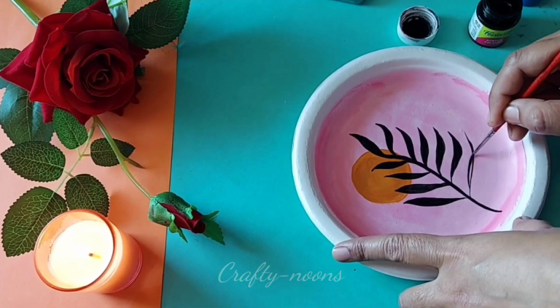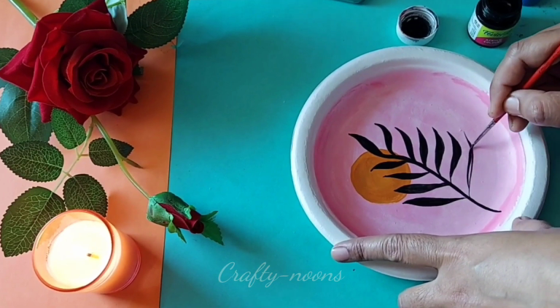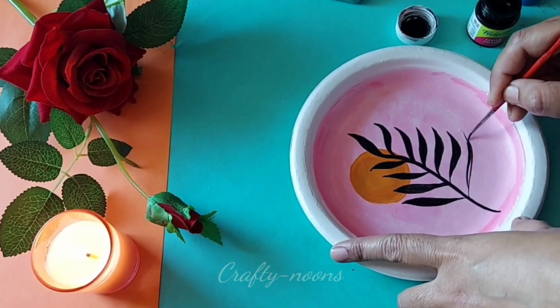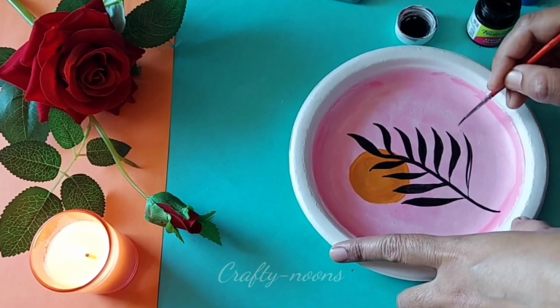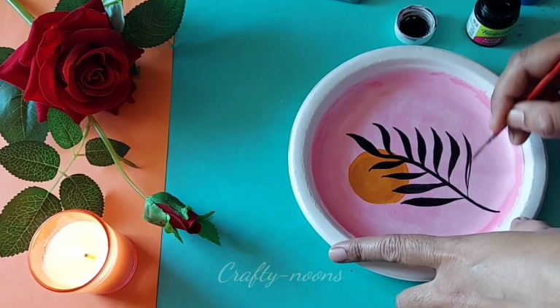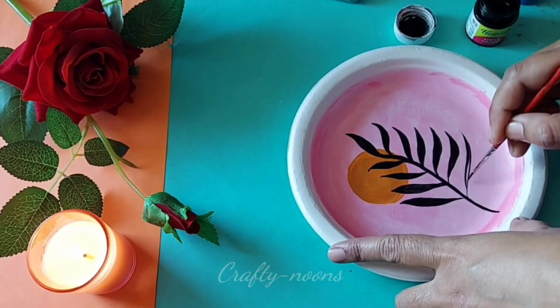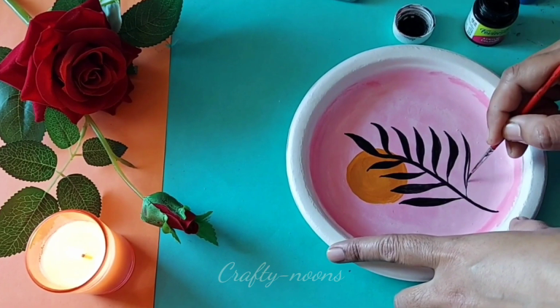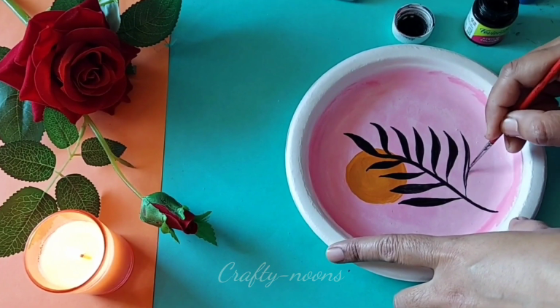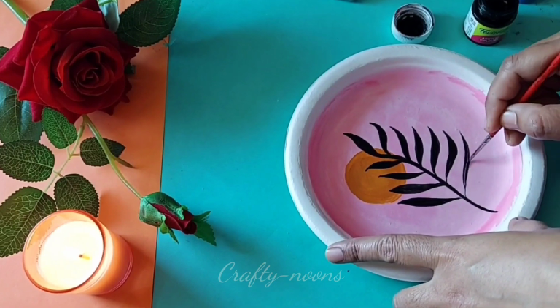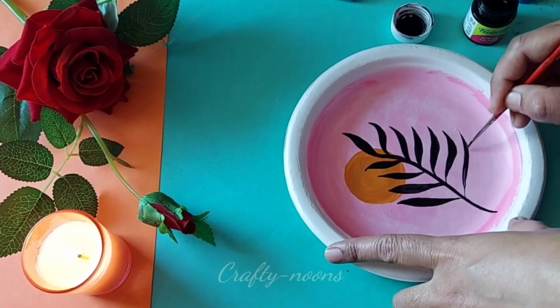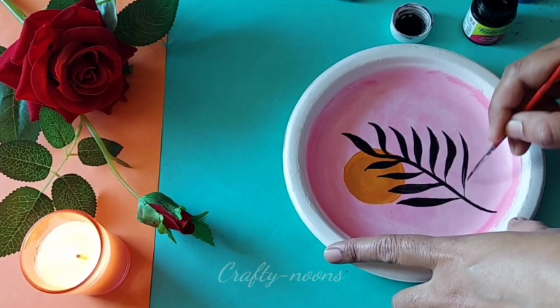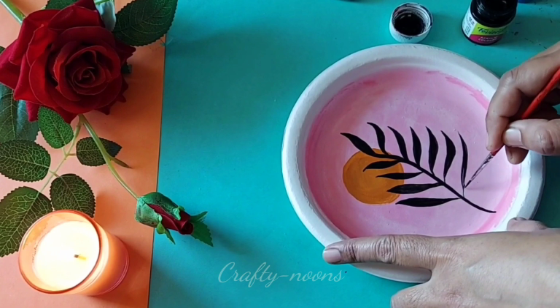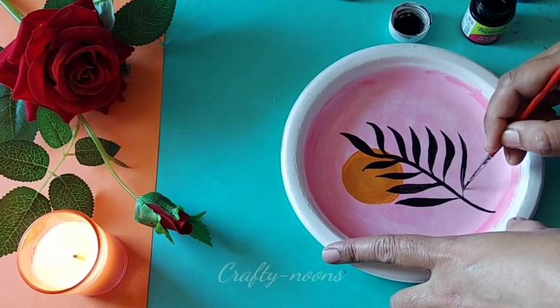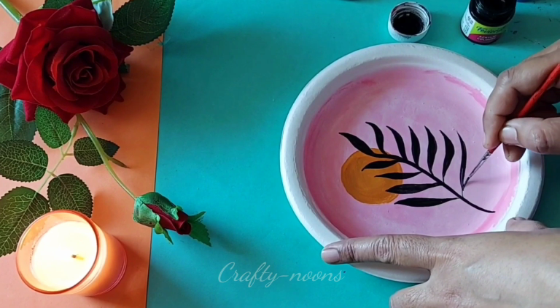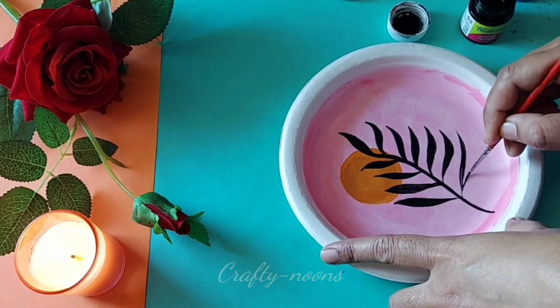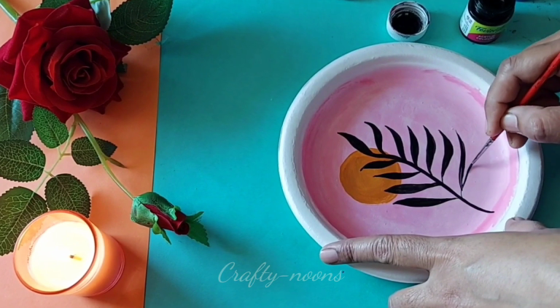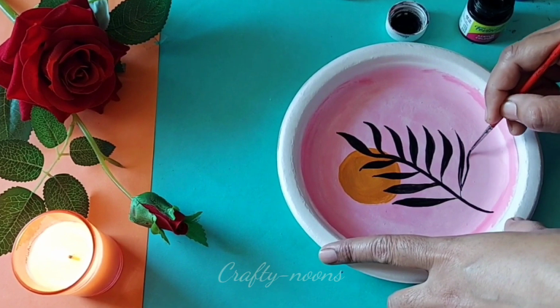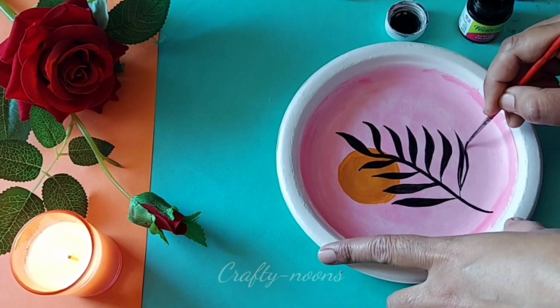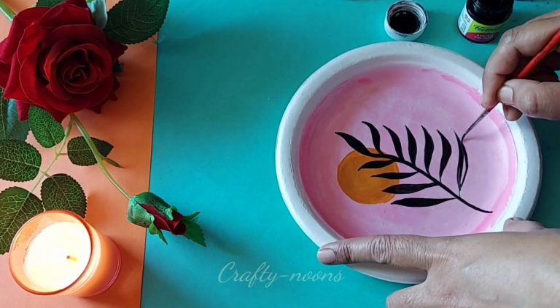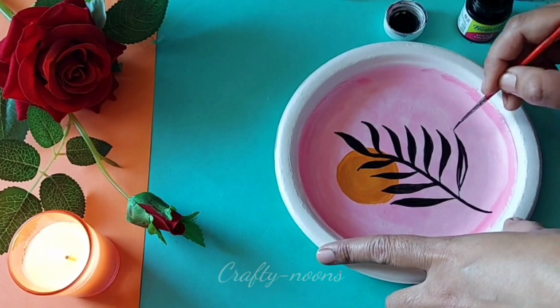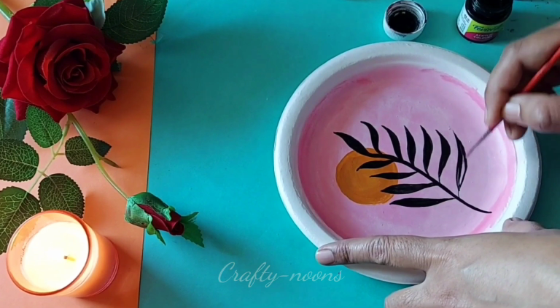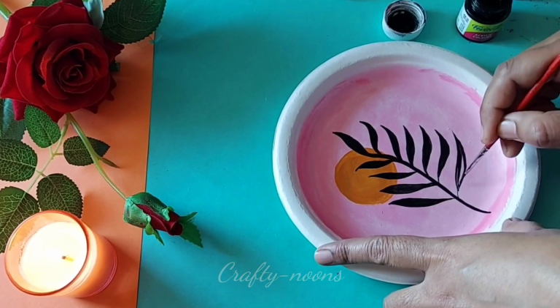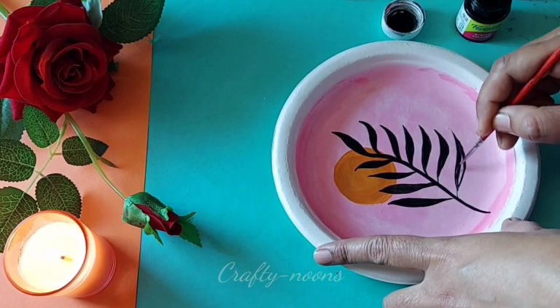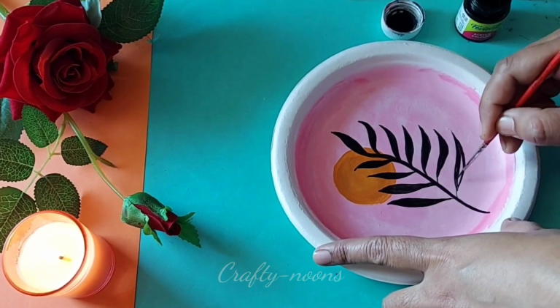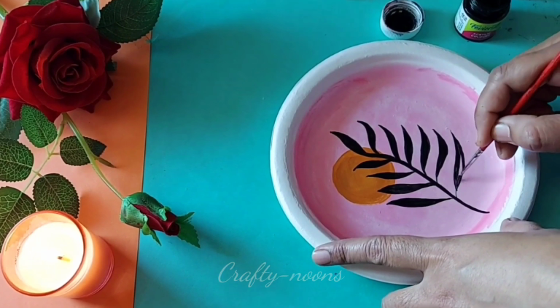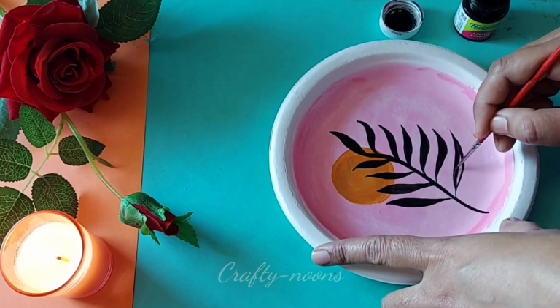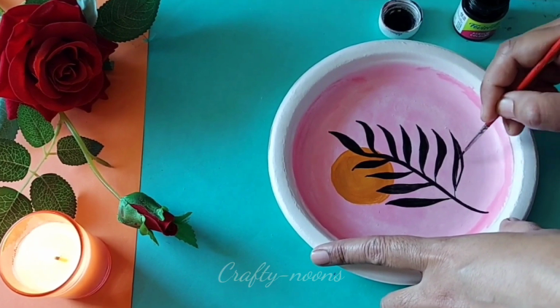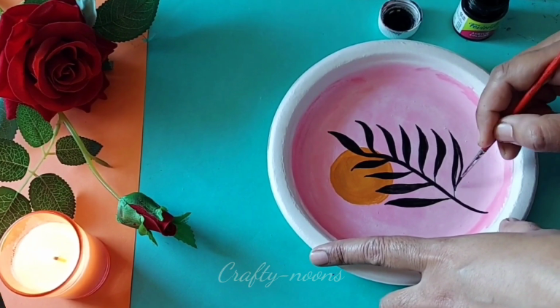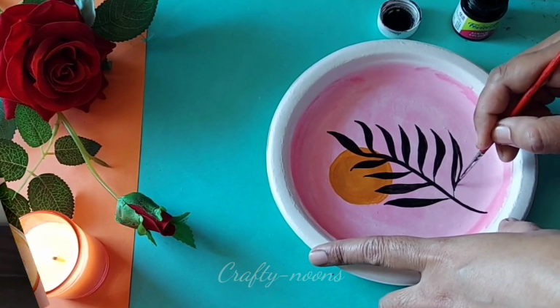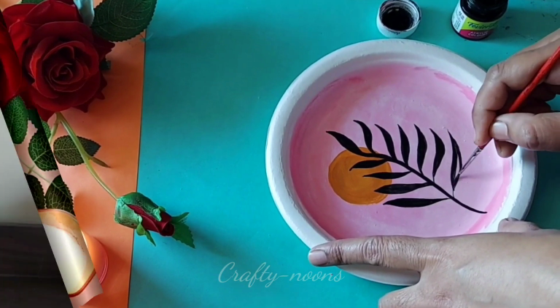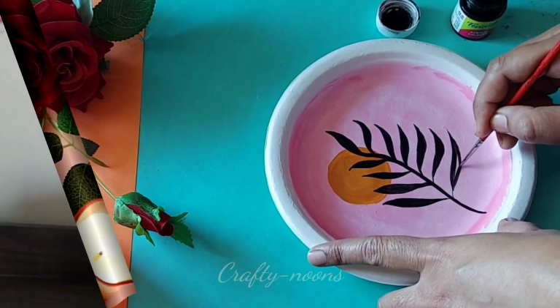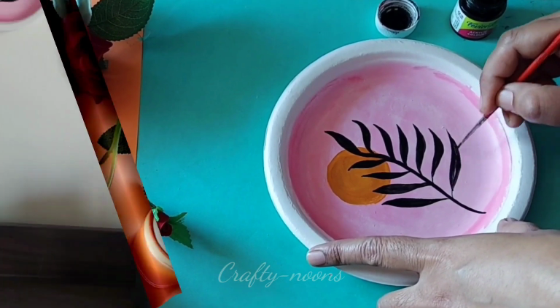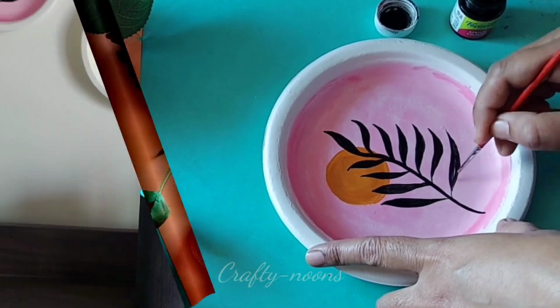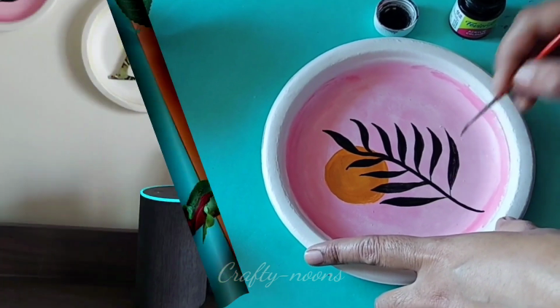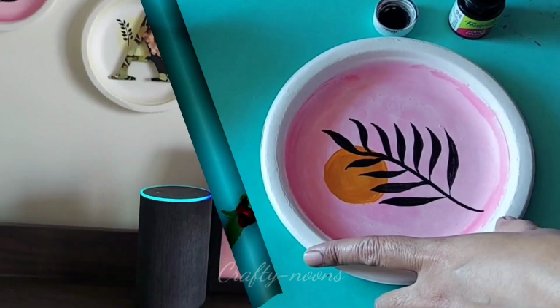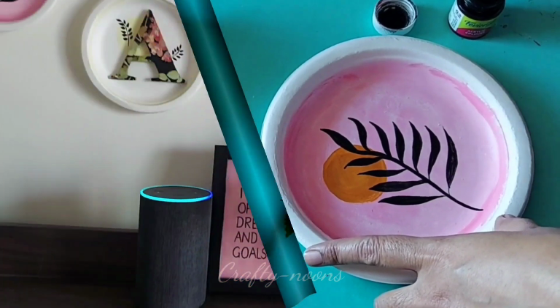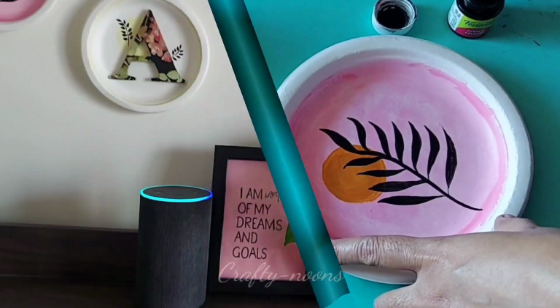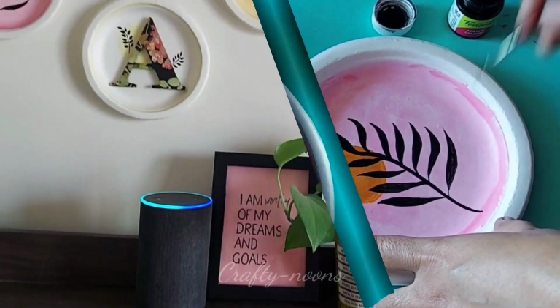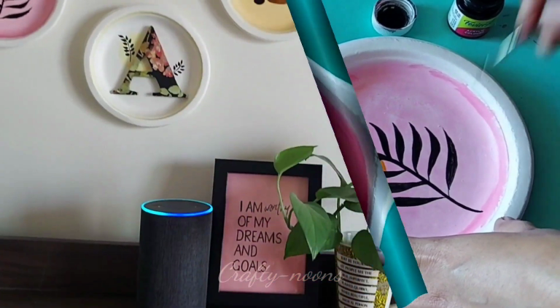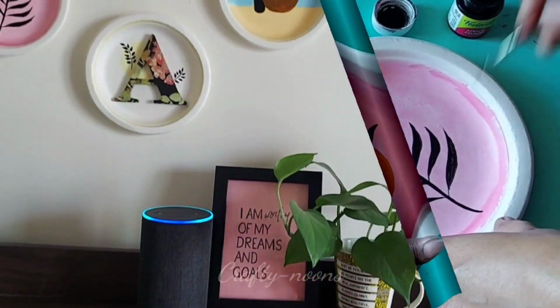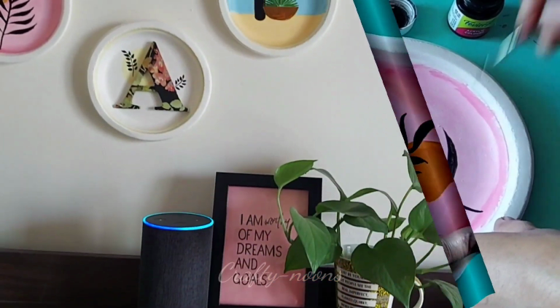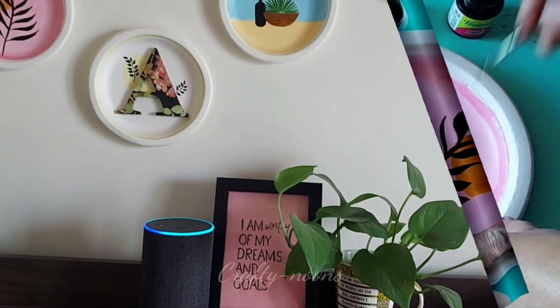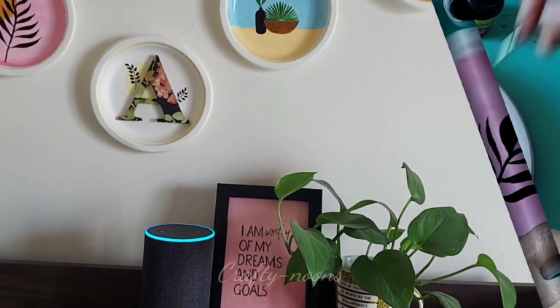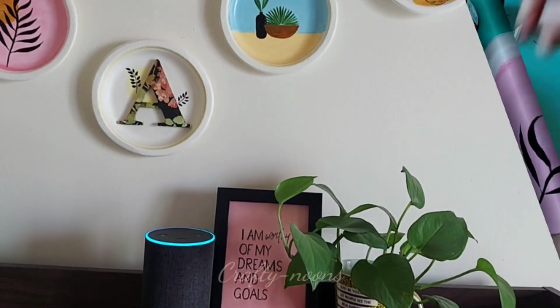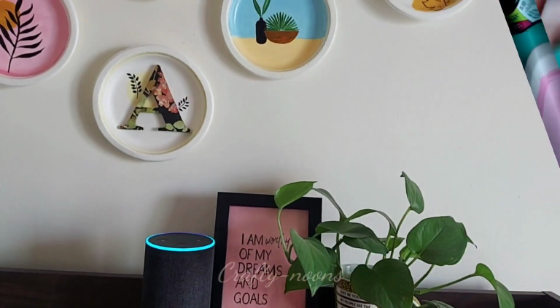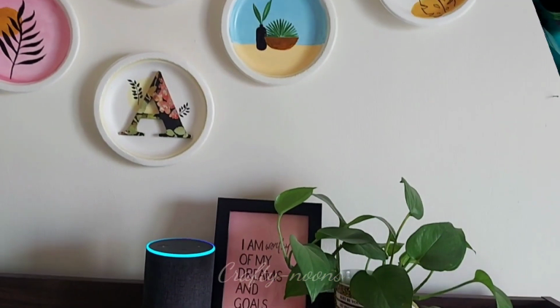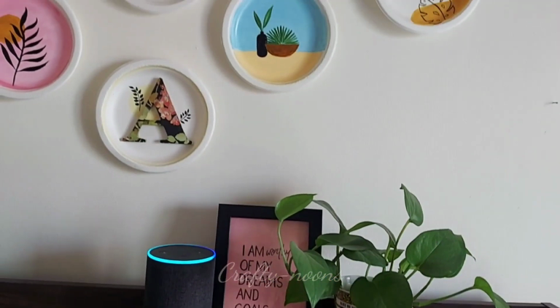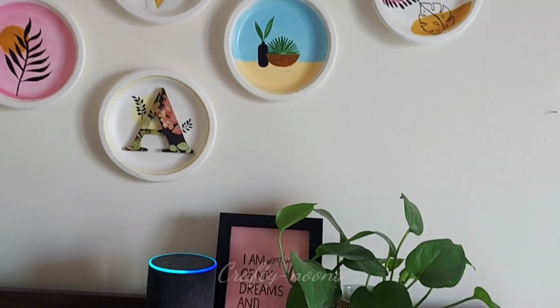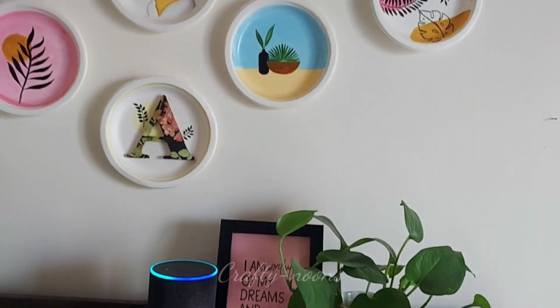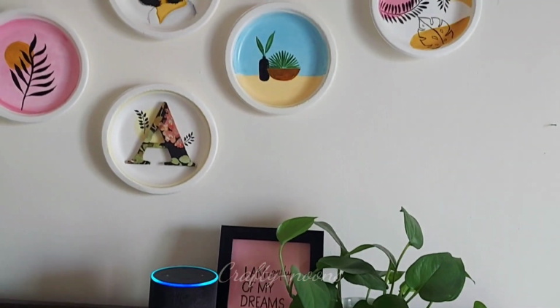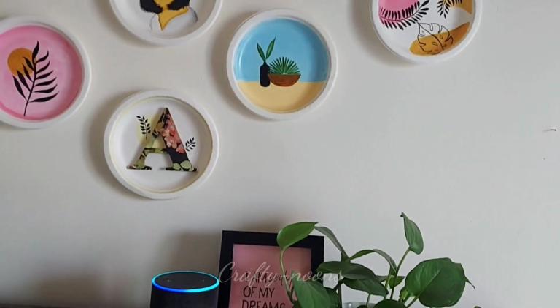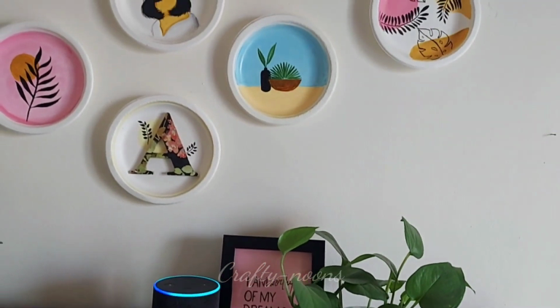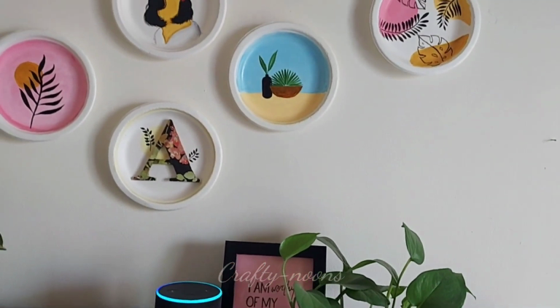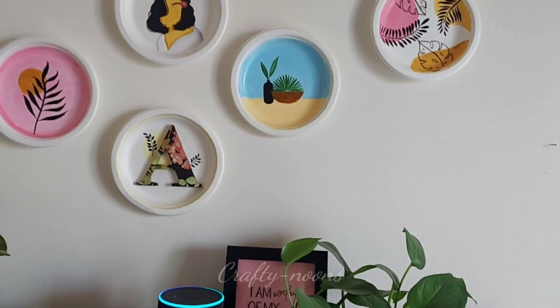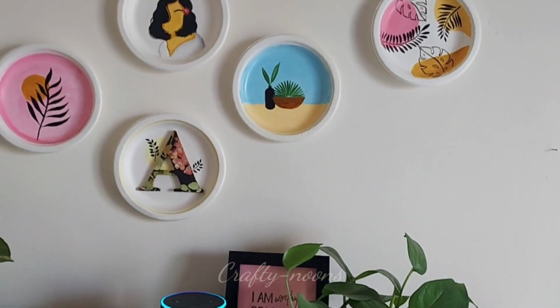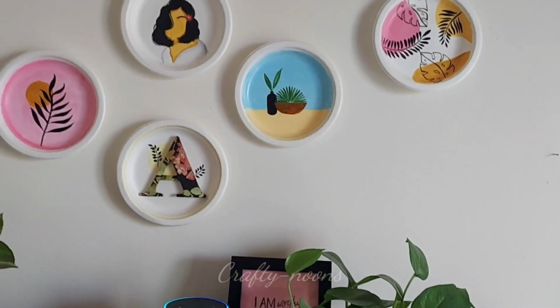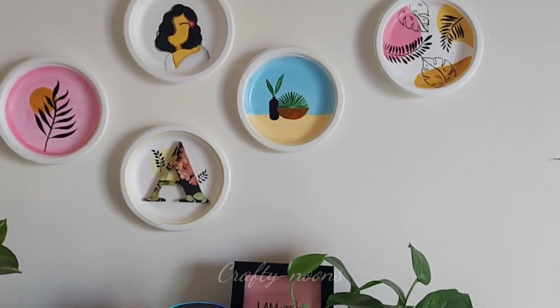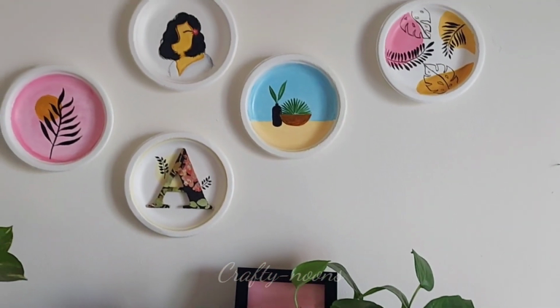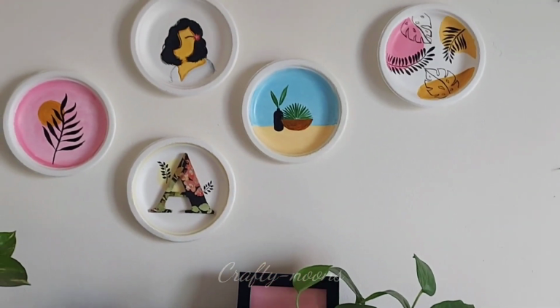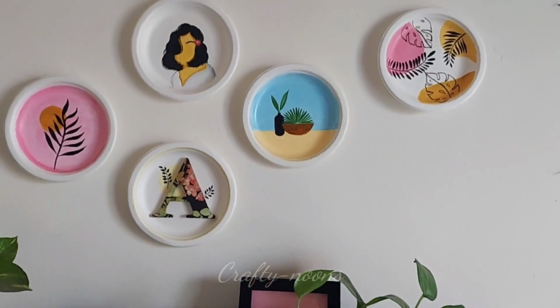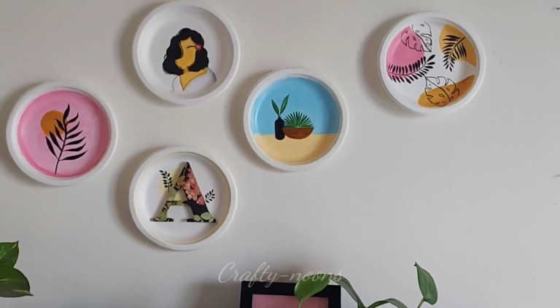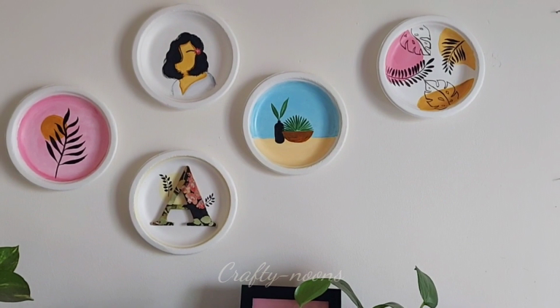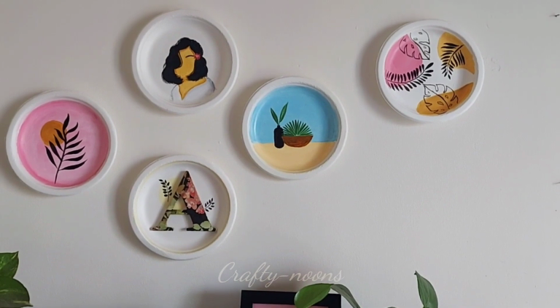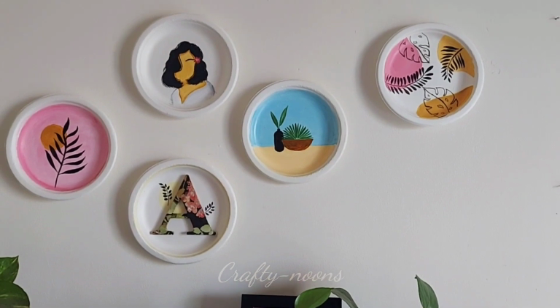So guys, all the paintings are ready! They are very lightweight, so I am going to paste them on the wall with double-sided tape.